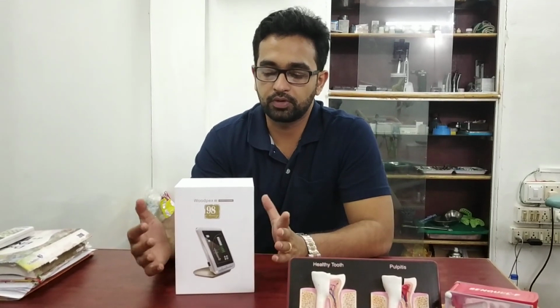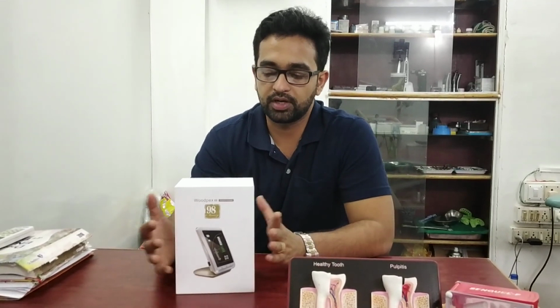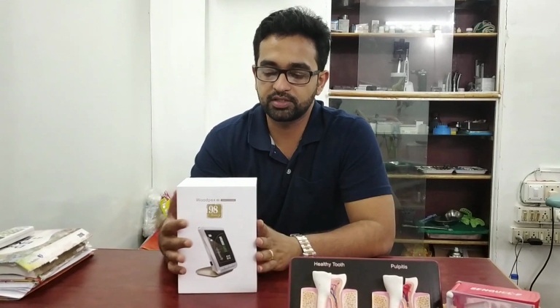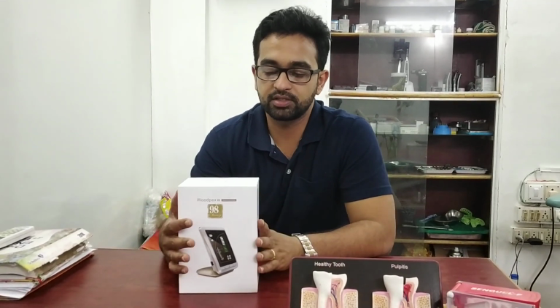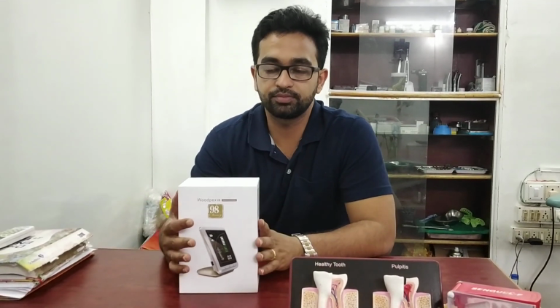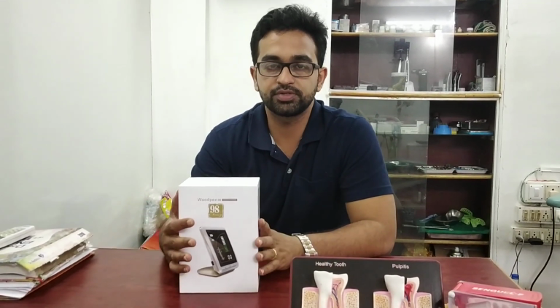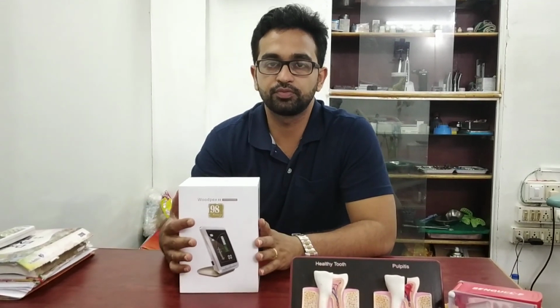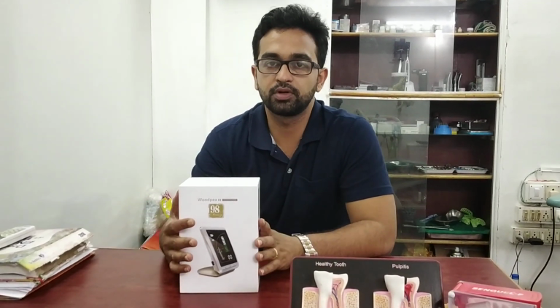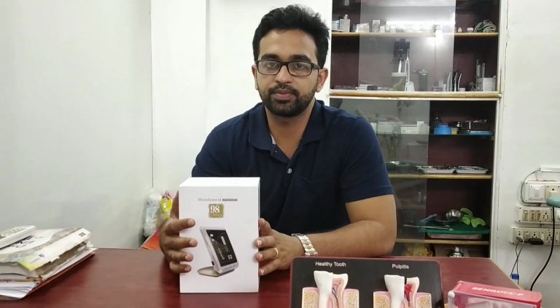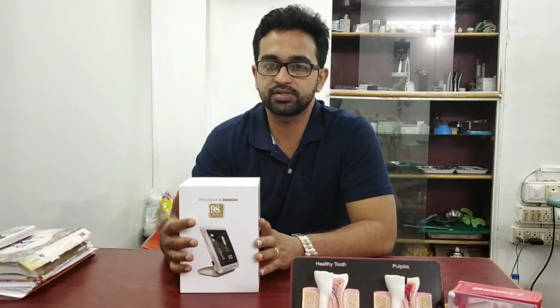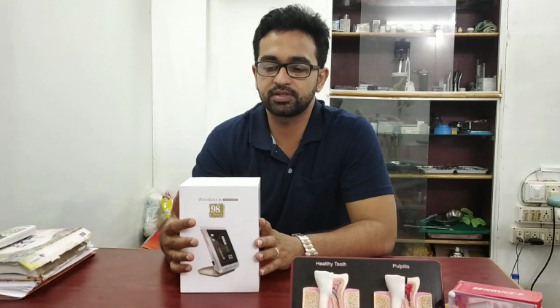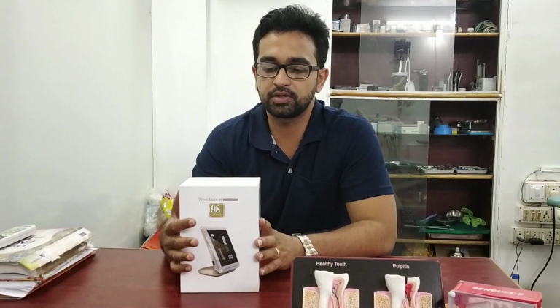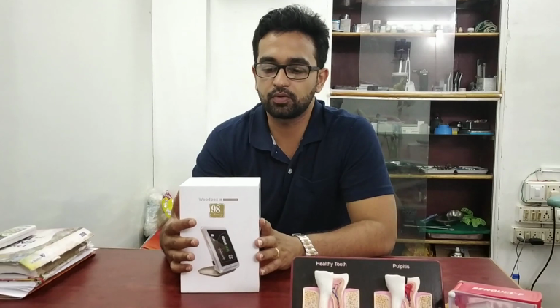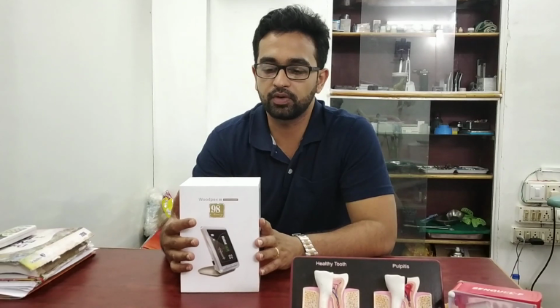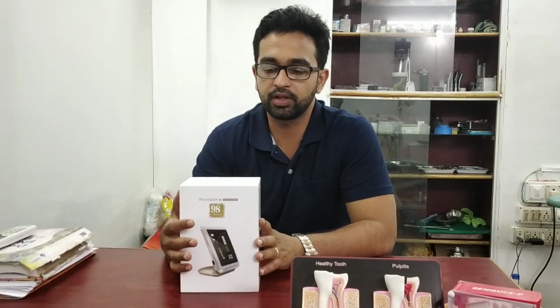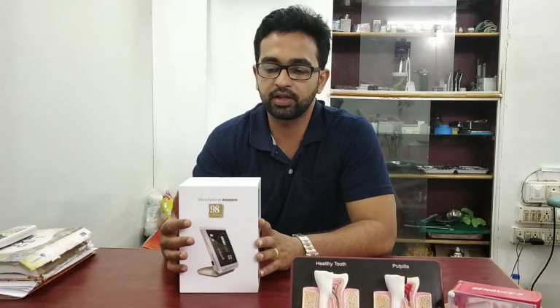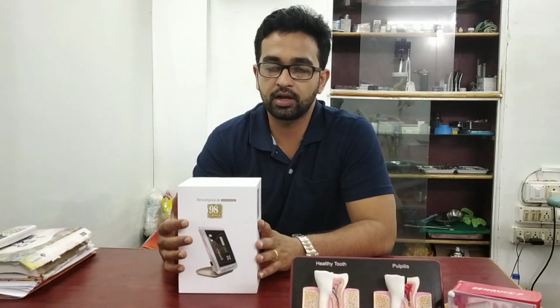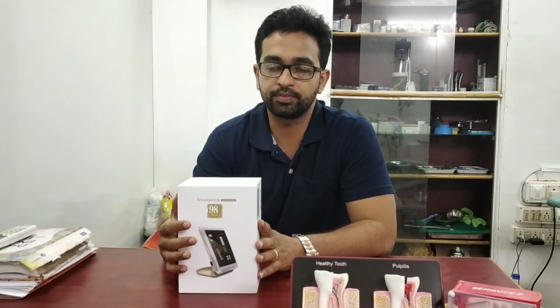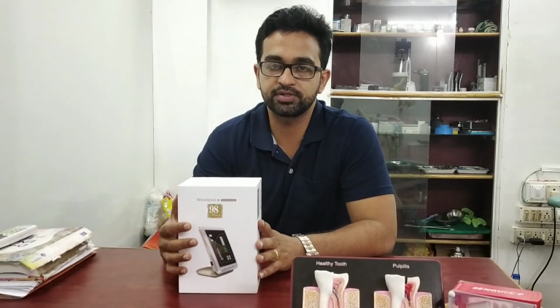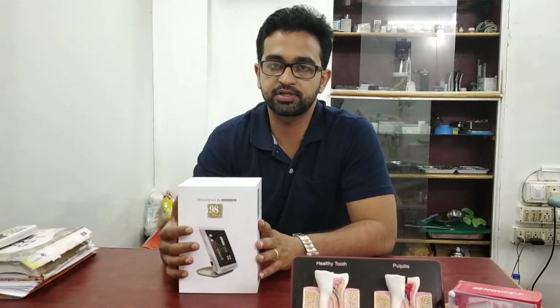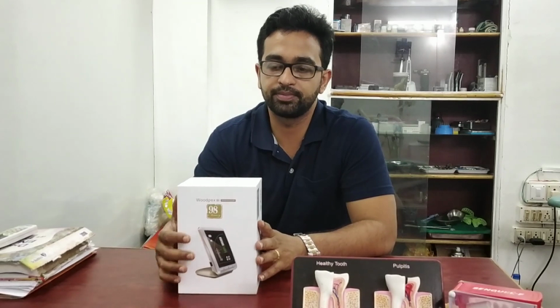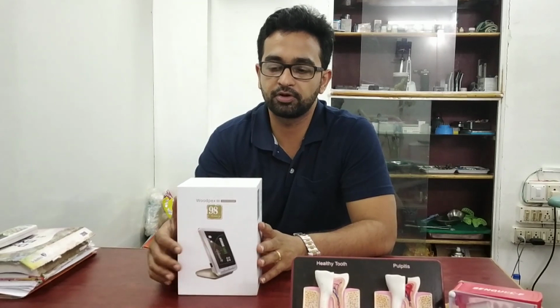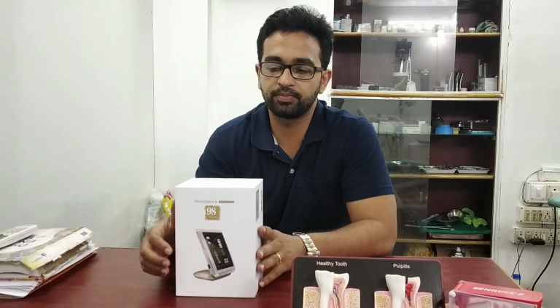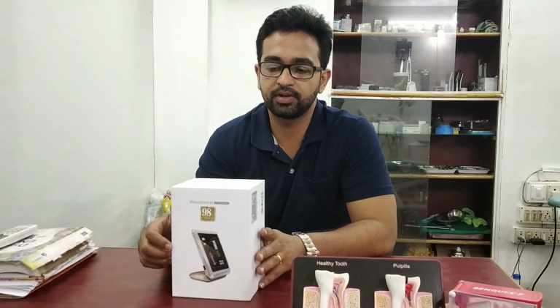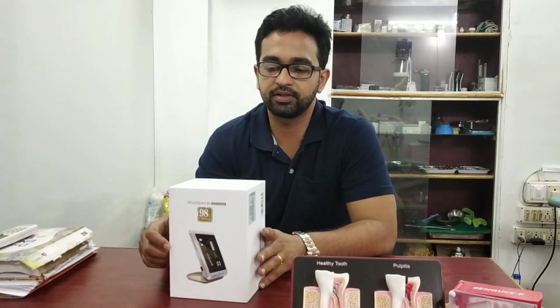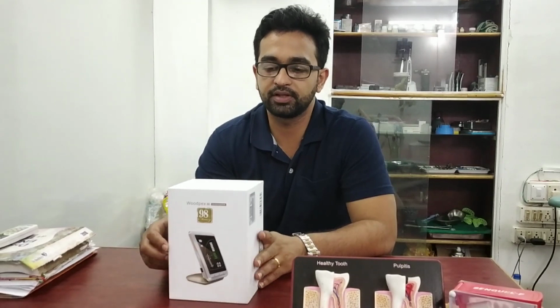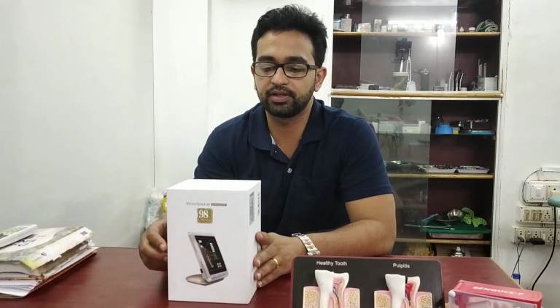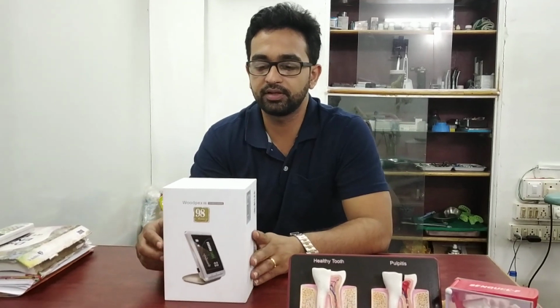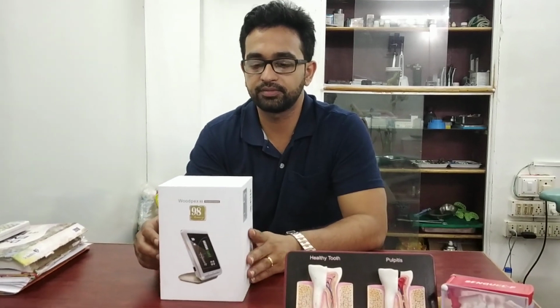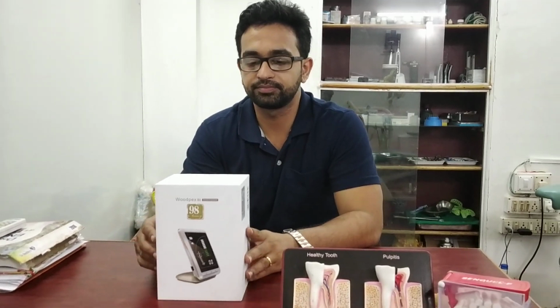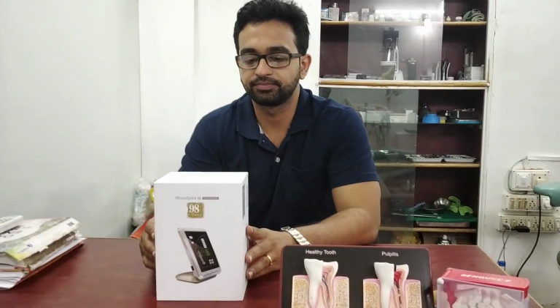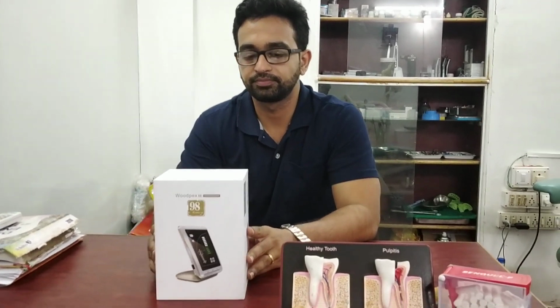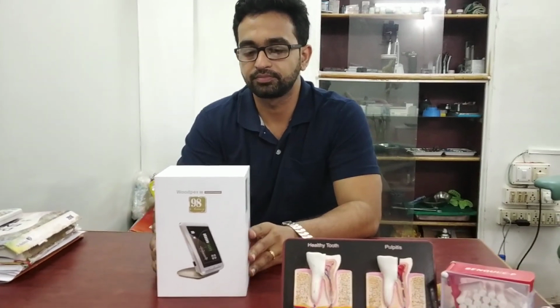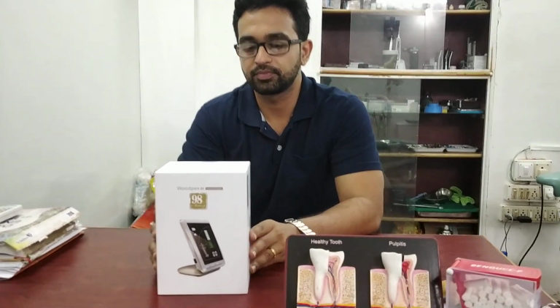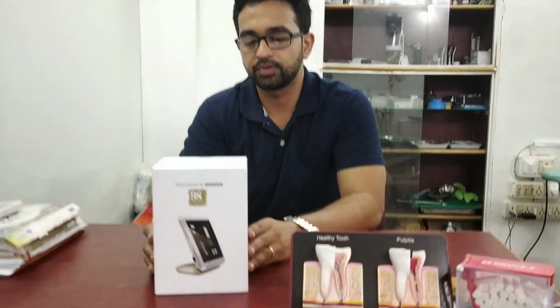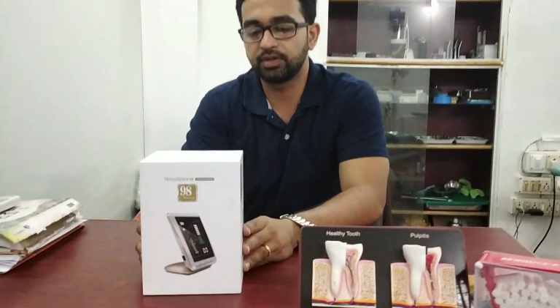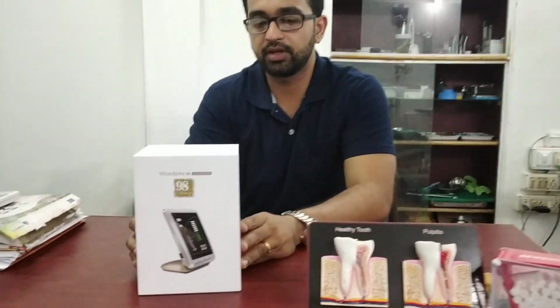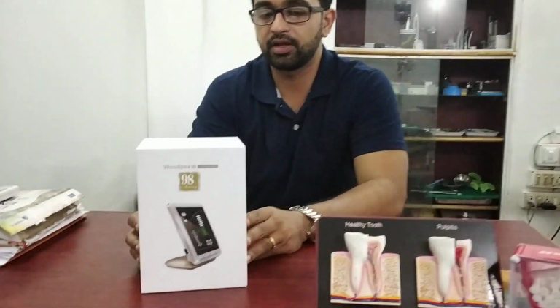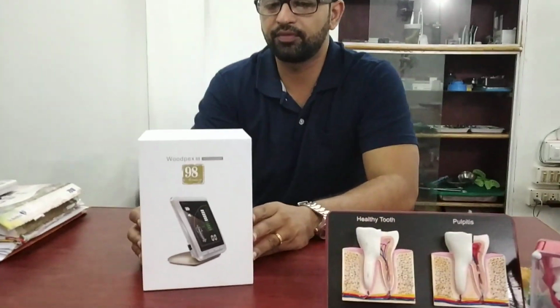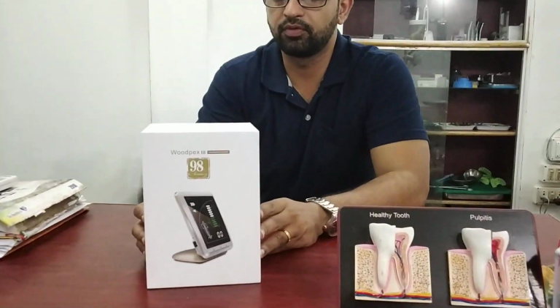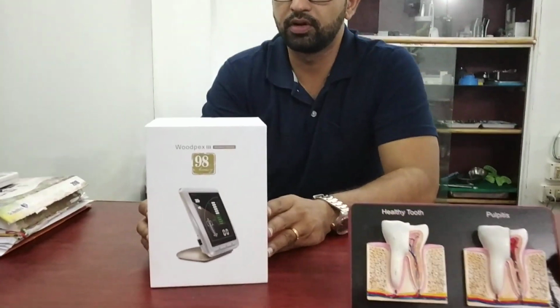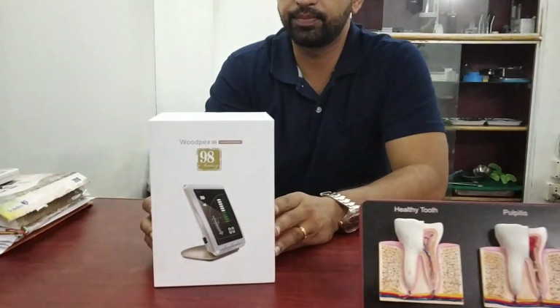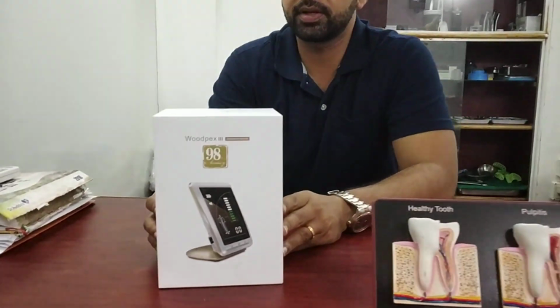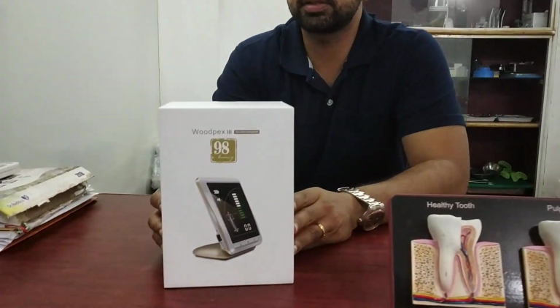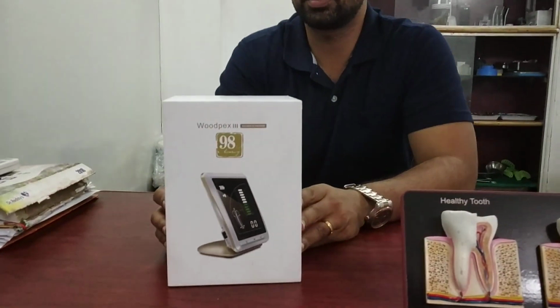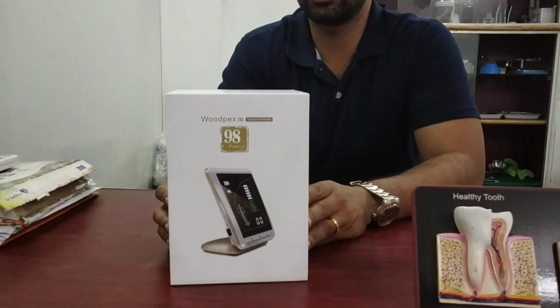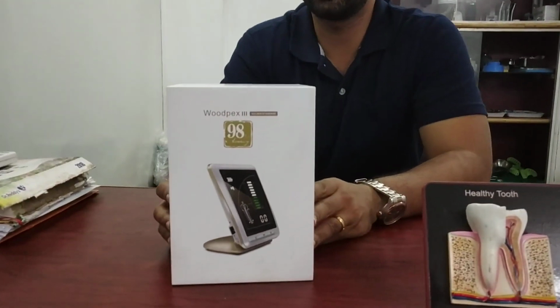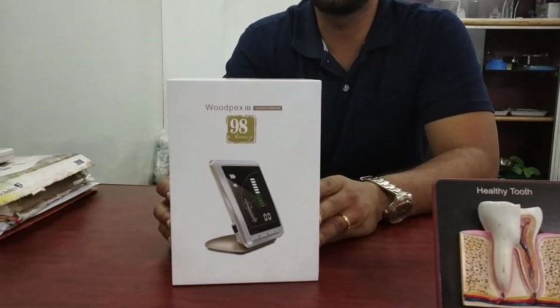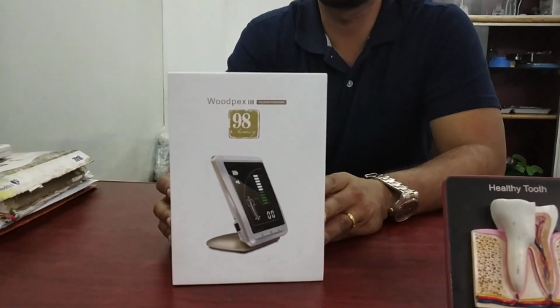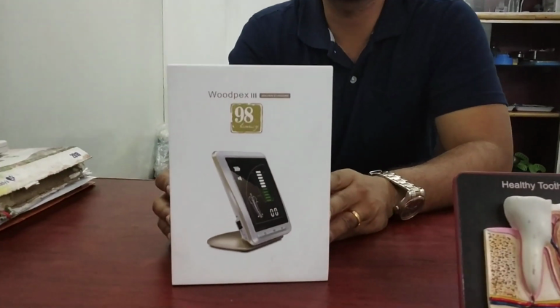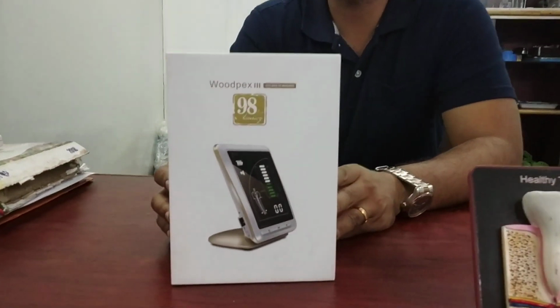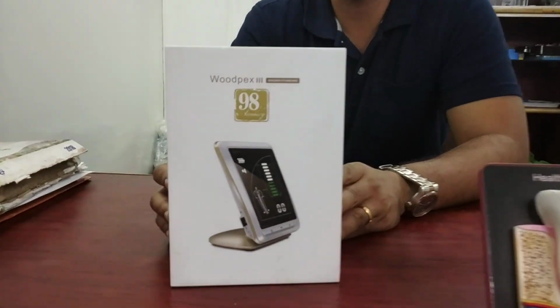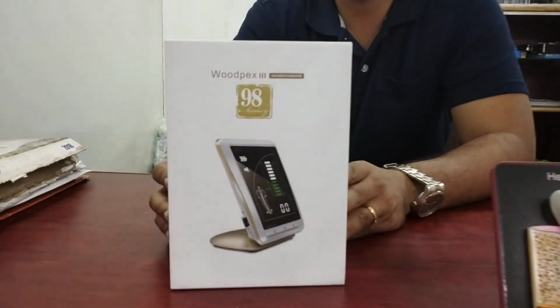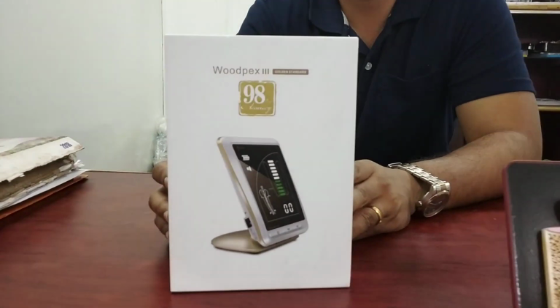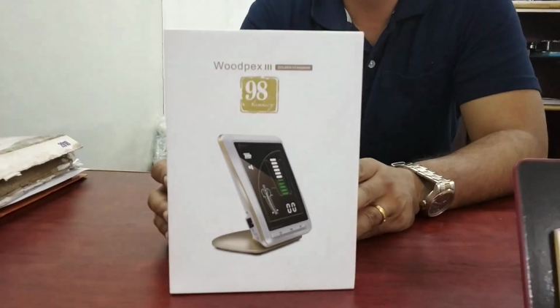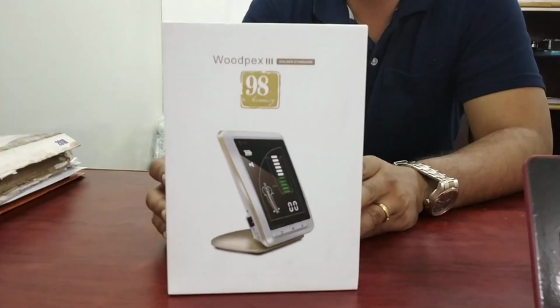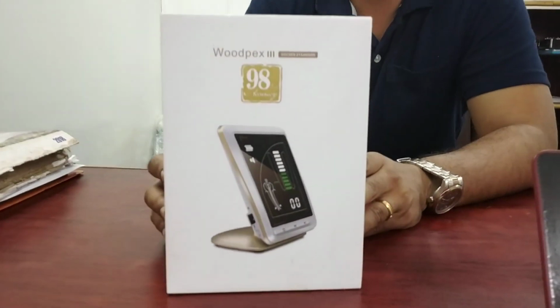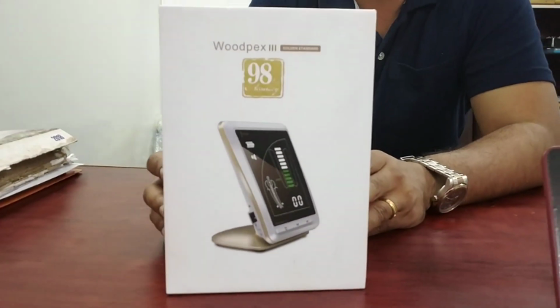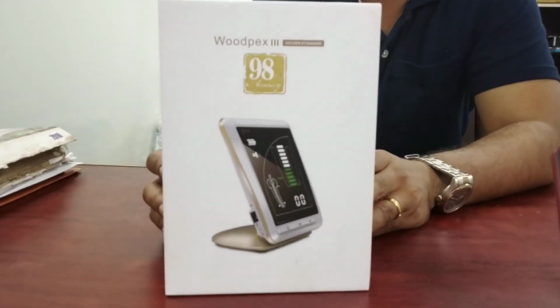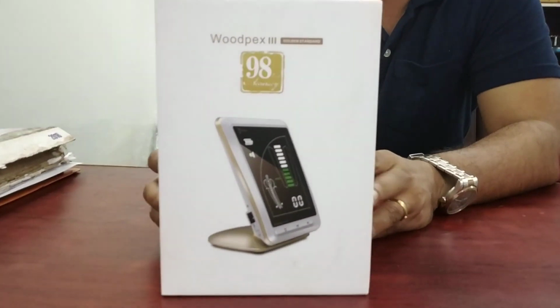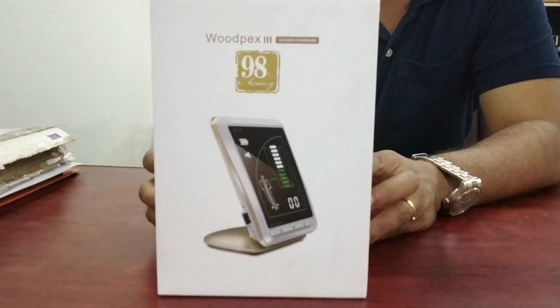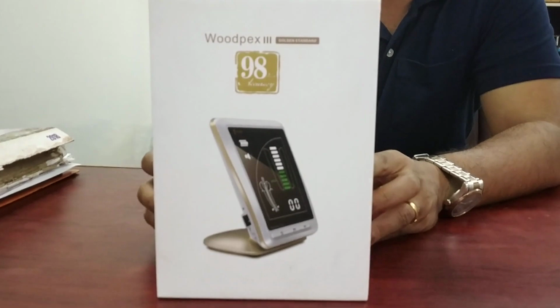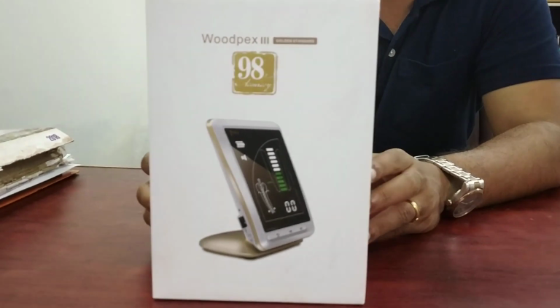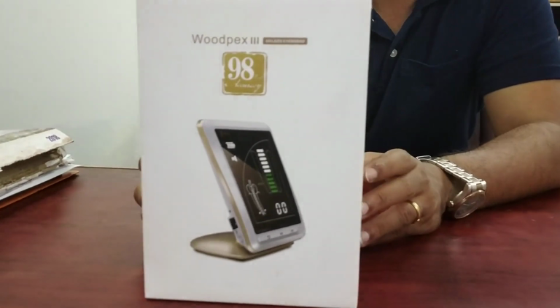Today we will open this Wood Apex 3 and see it. First of all, this is the Wood Apex 3 Gold Standard apex locator.